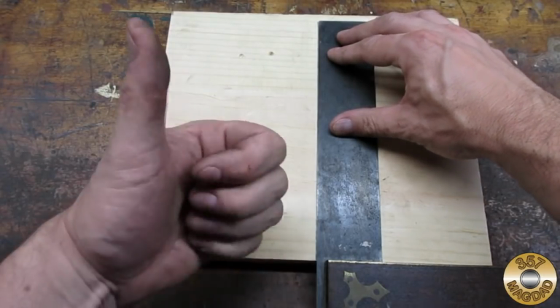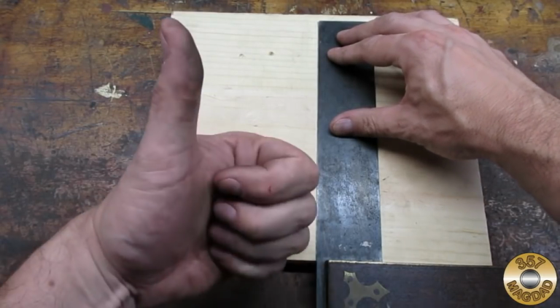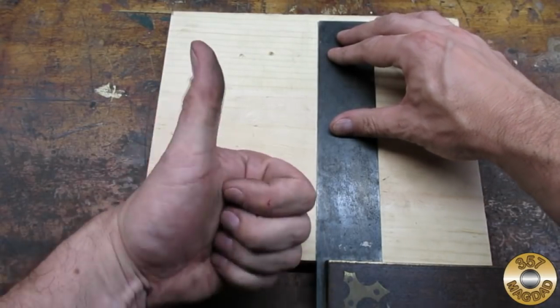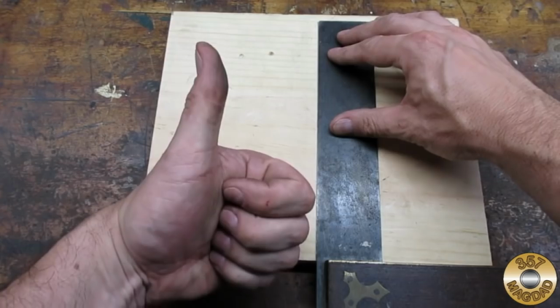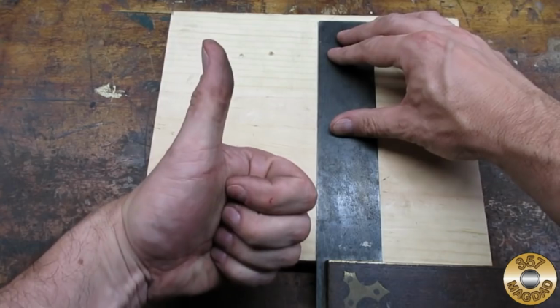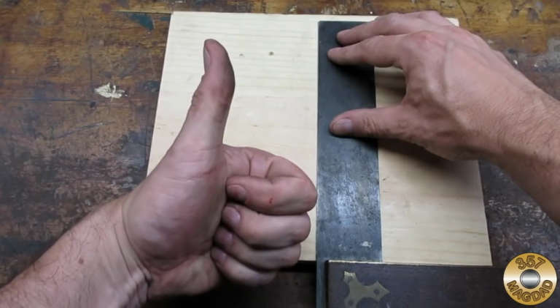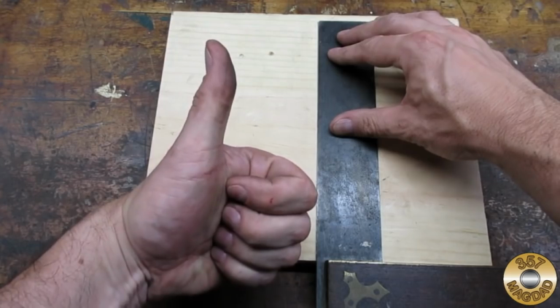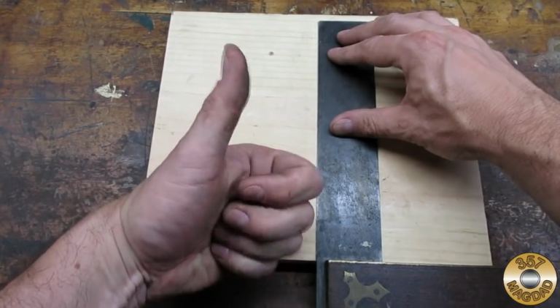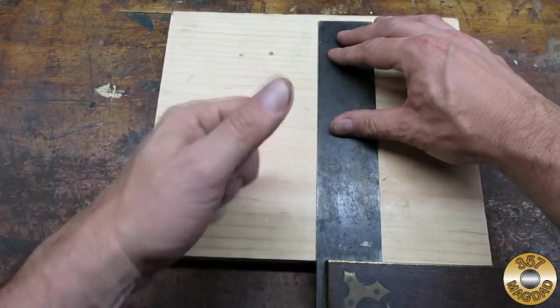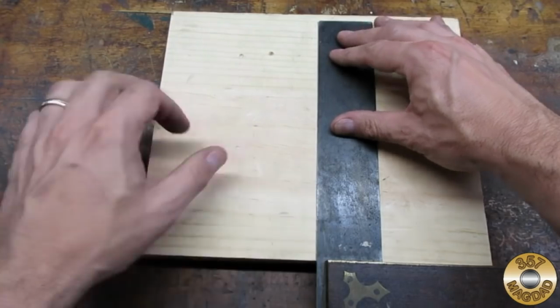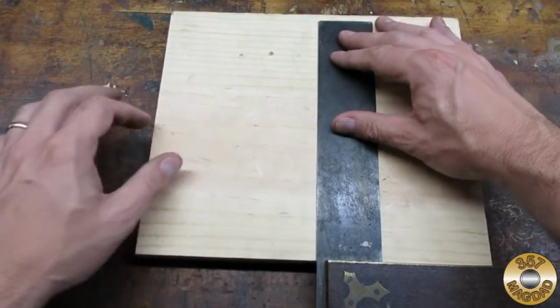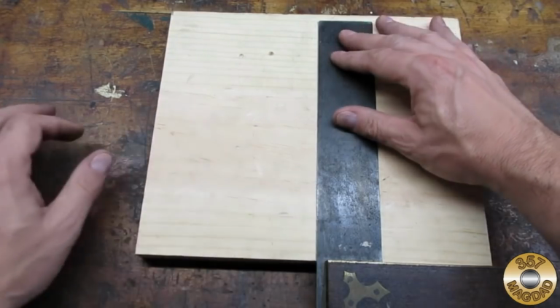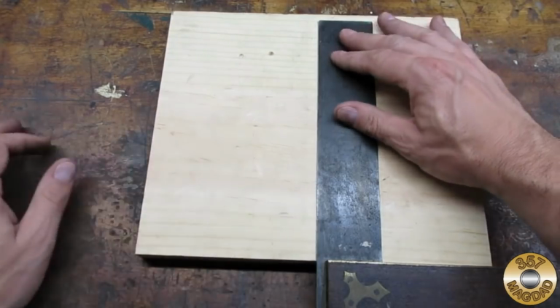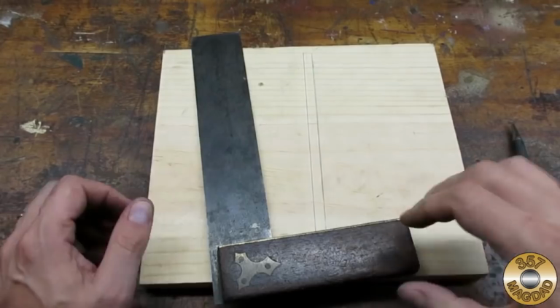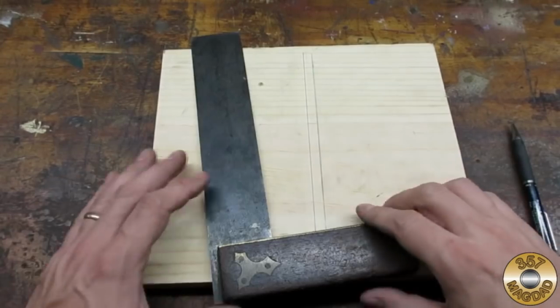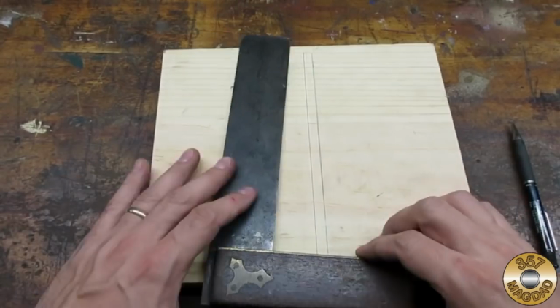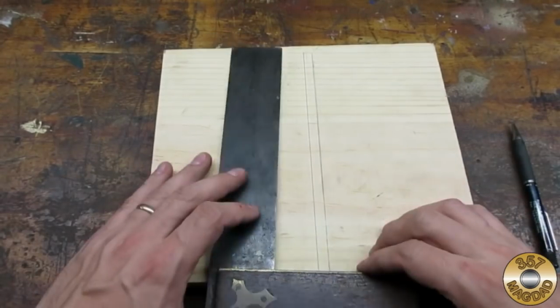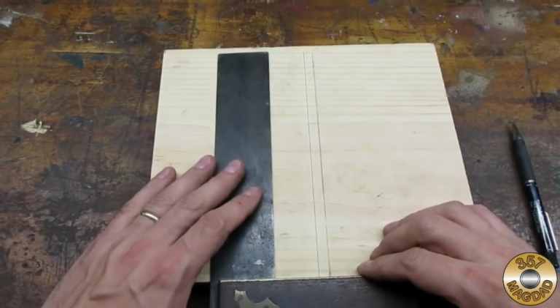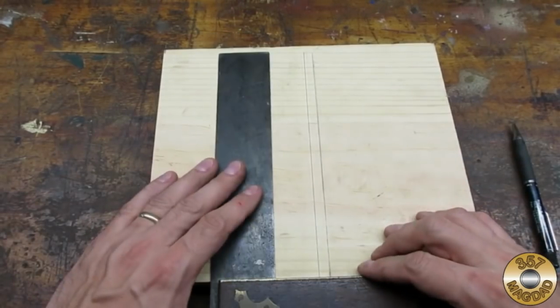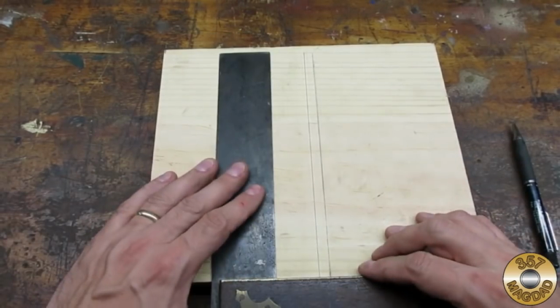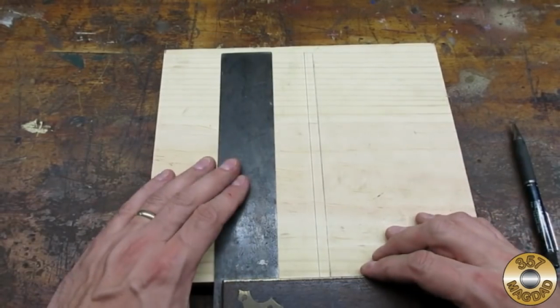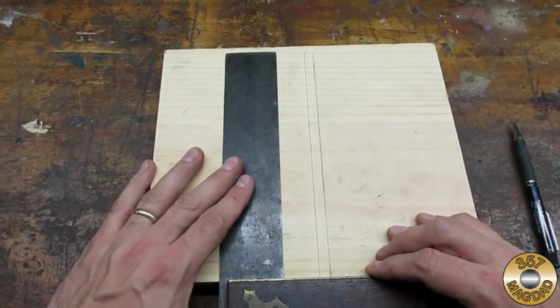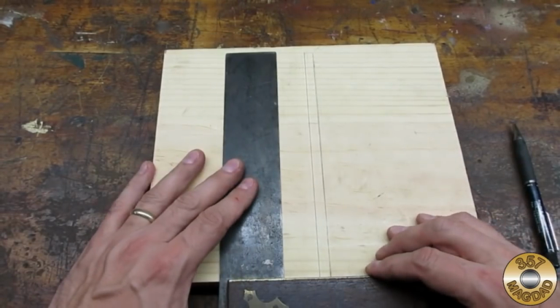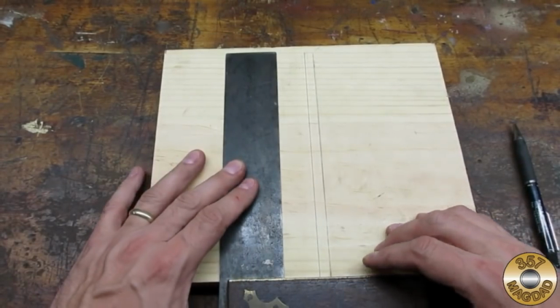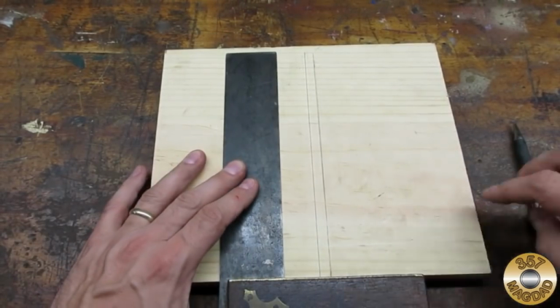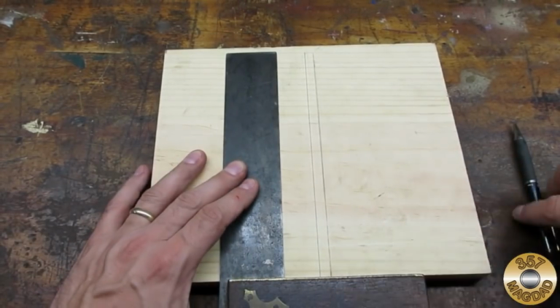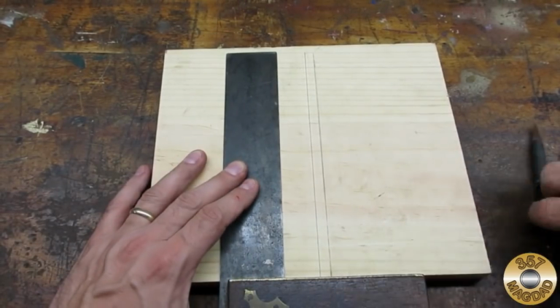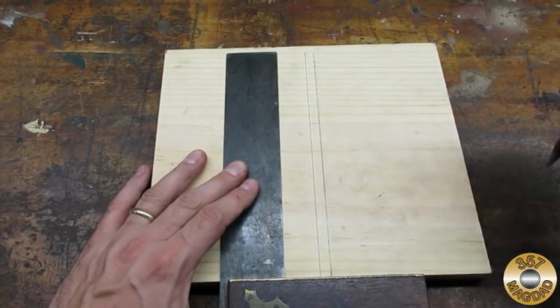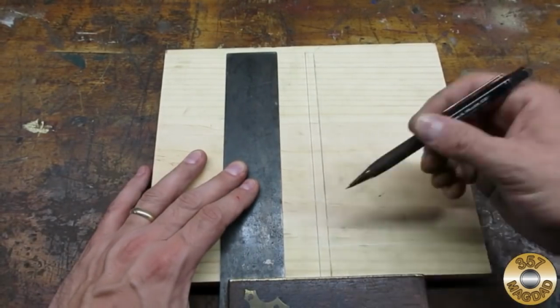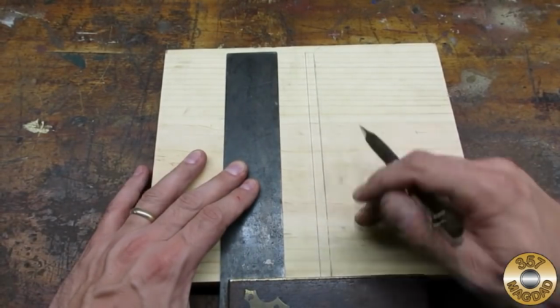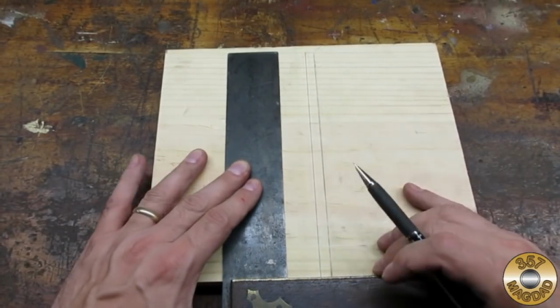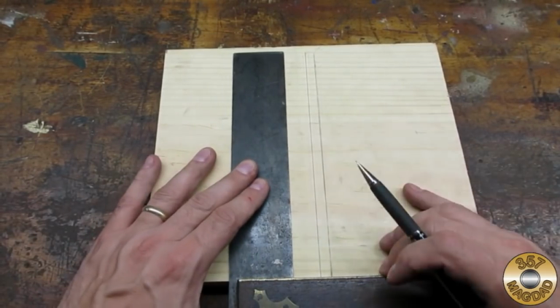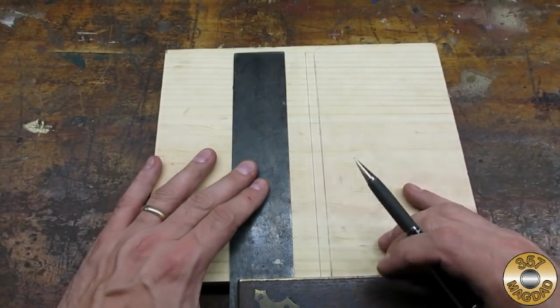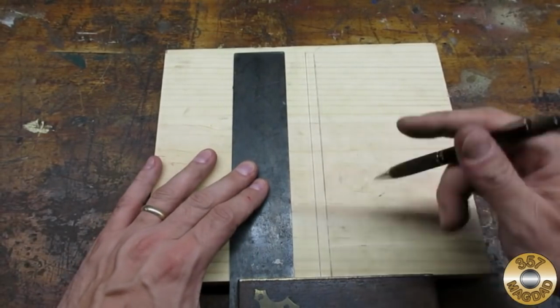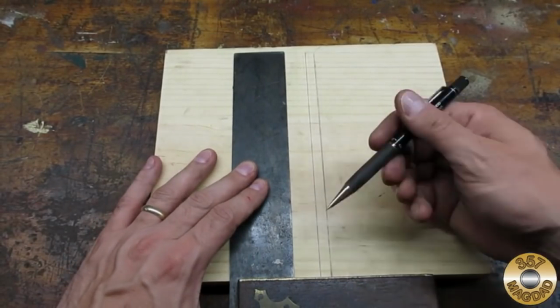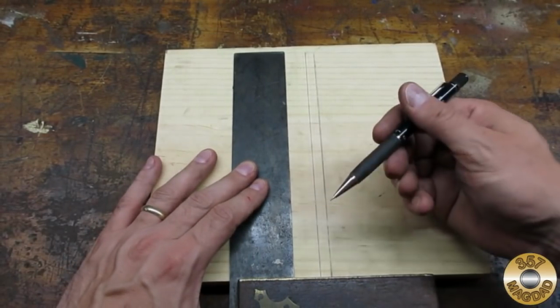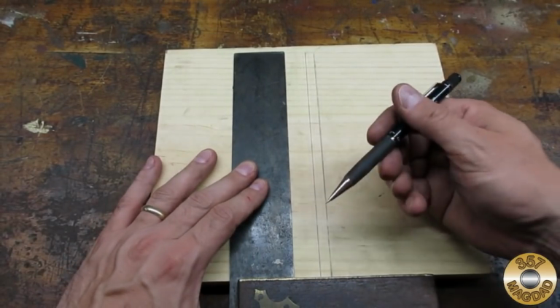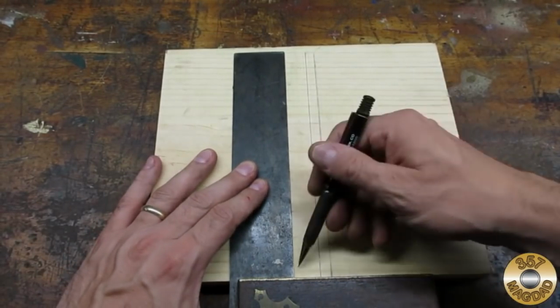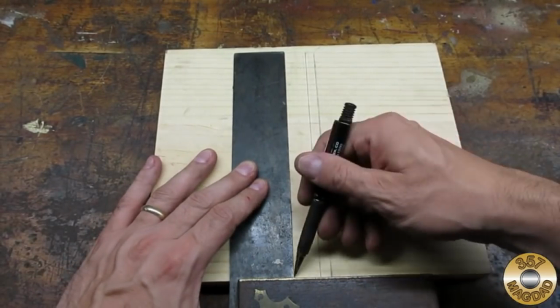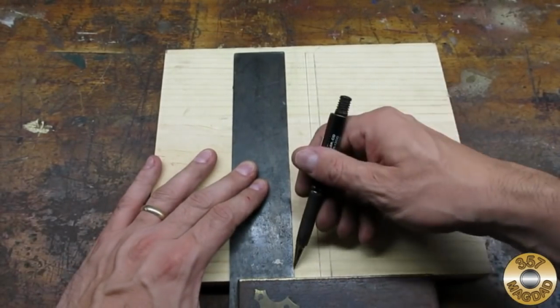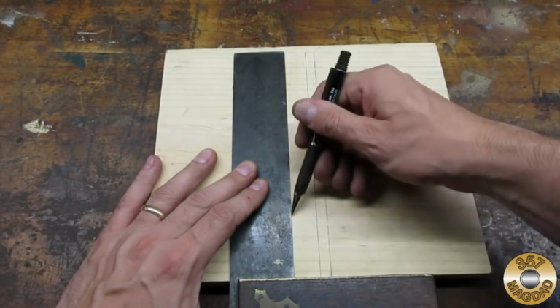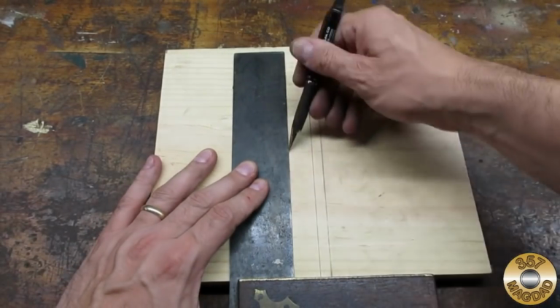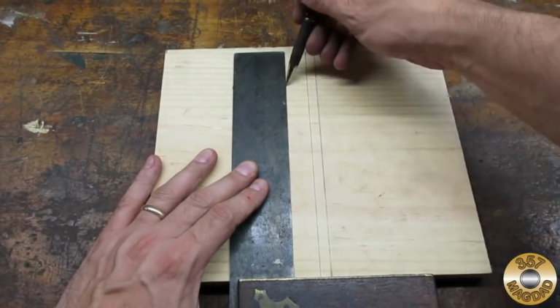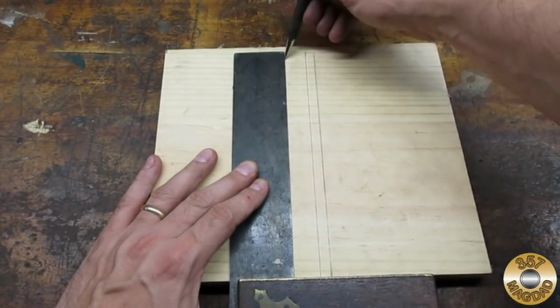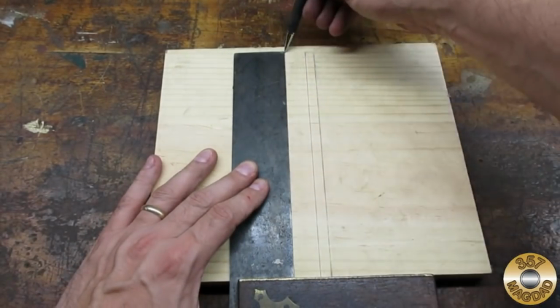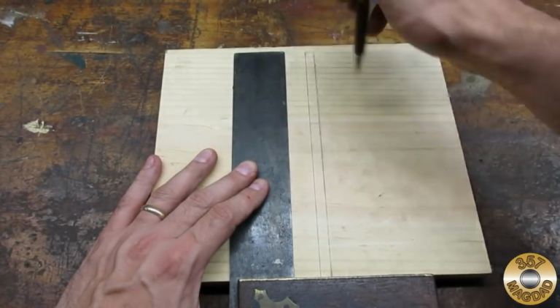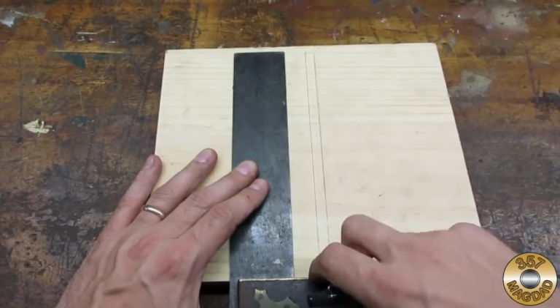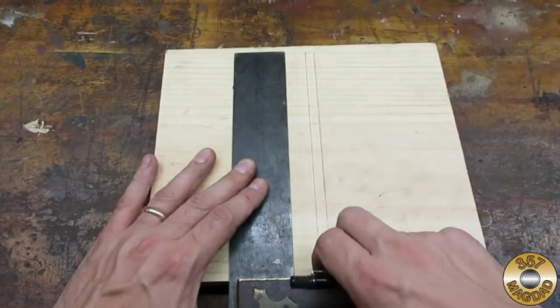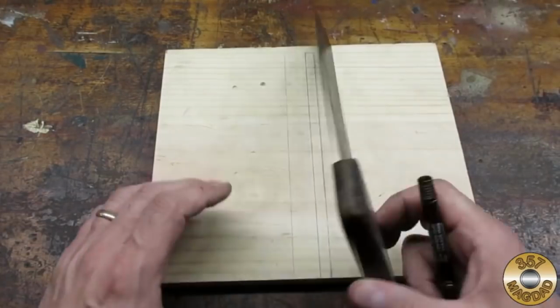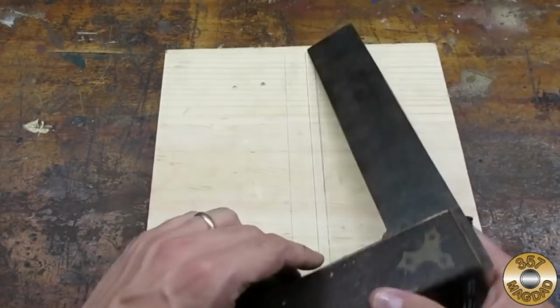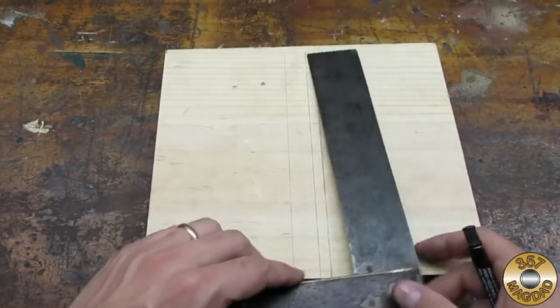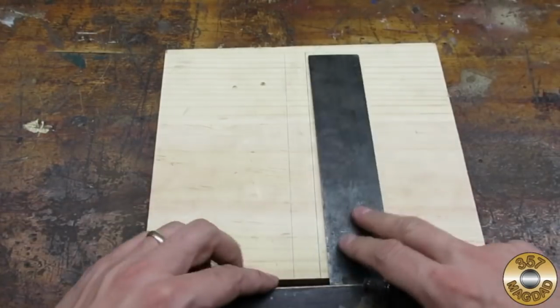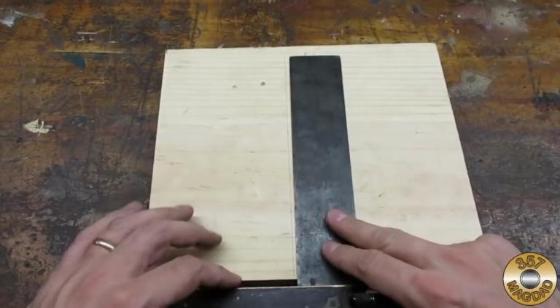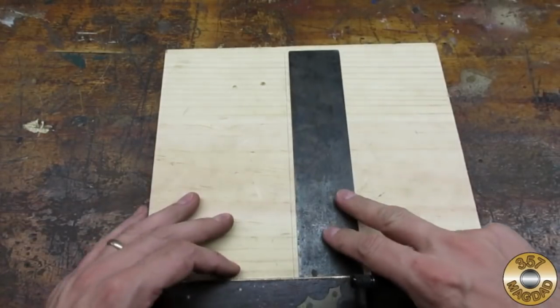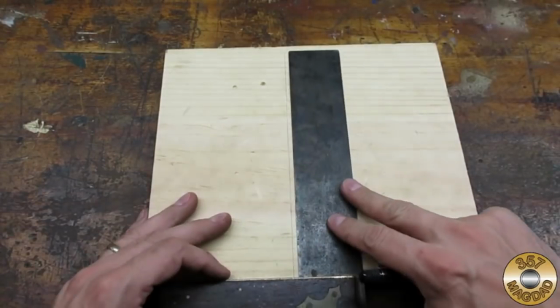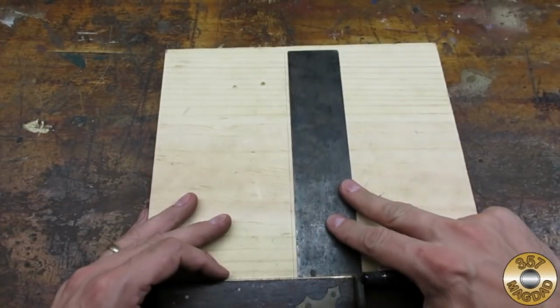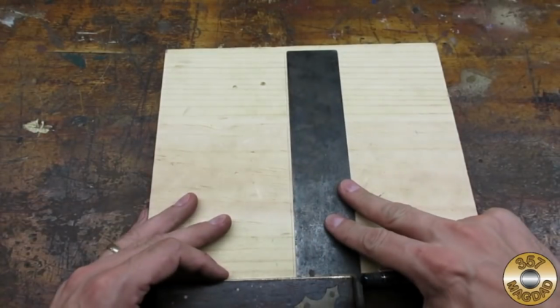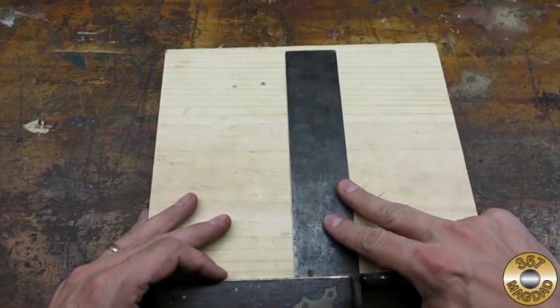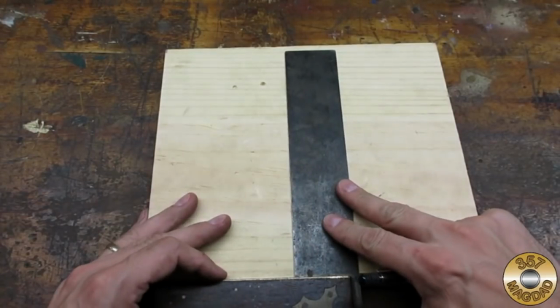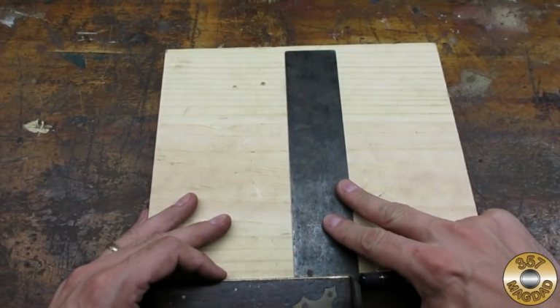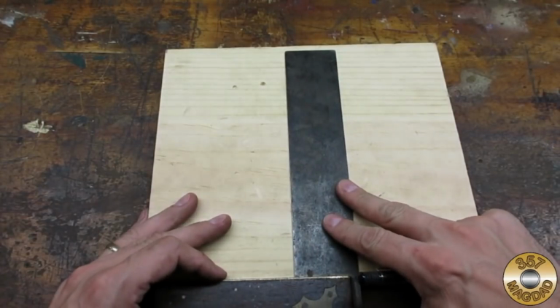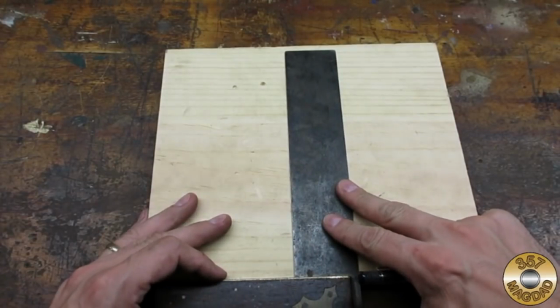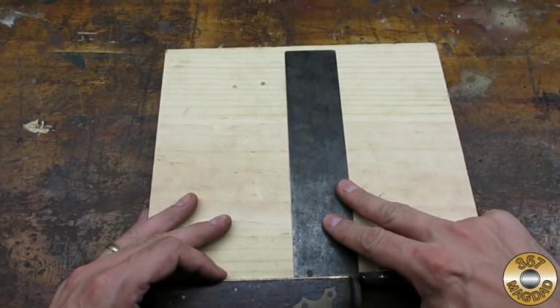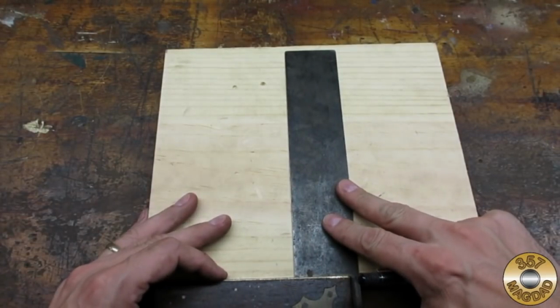Got it. I also checked the inside edge of the blade — it was really good, no adjustment required.